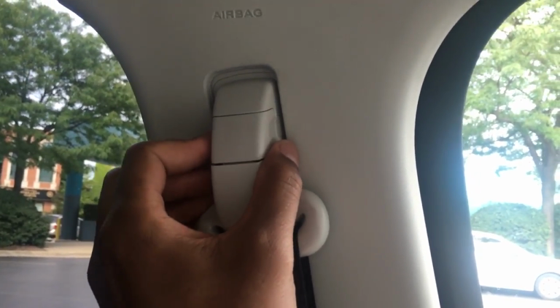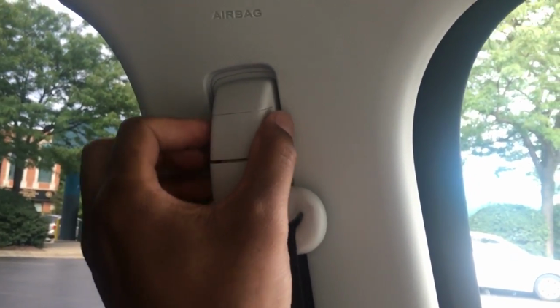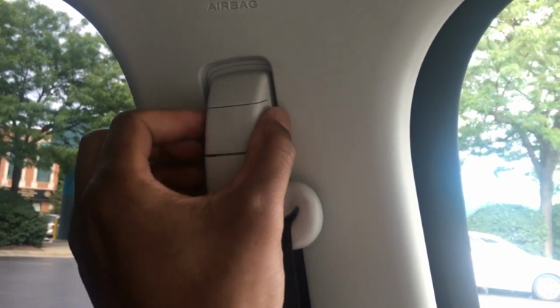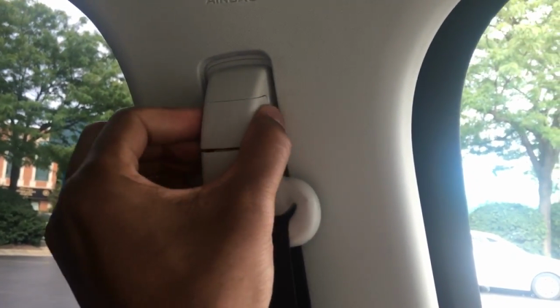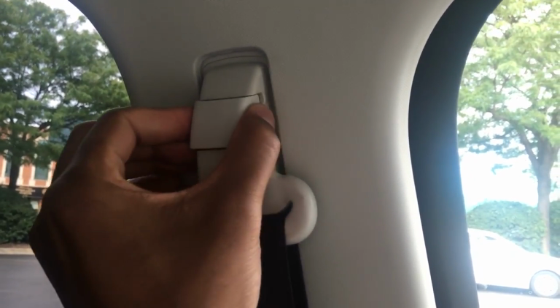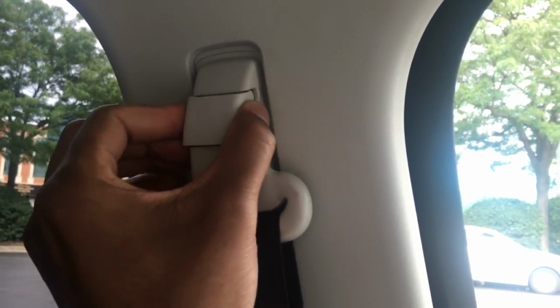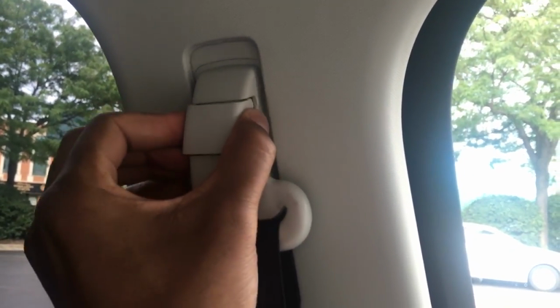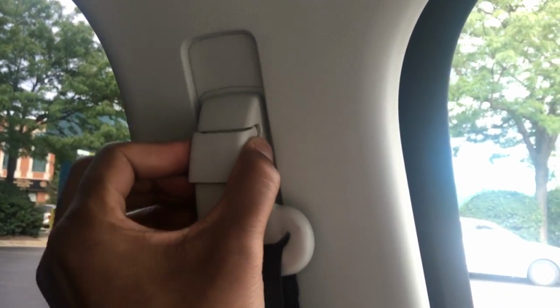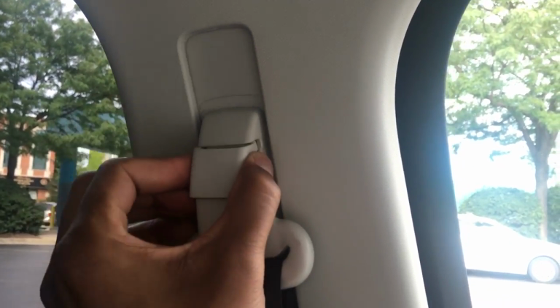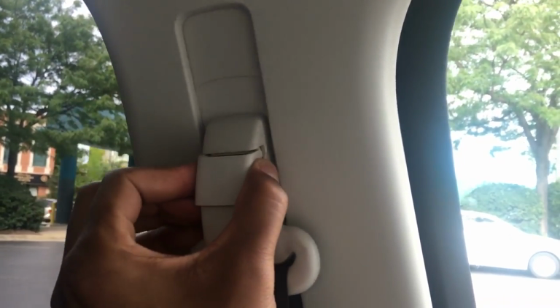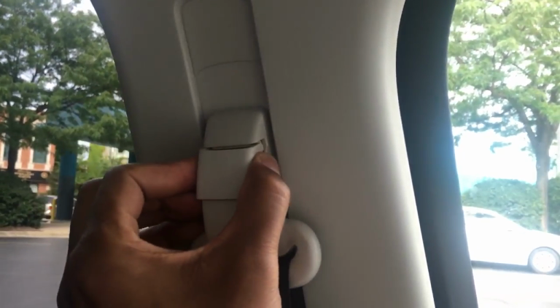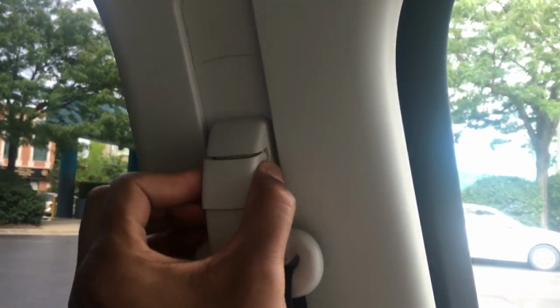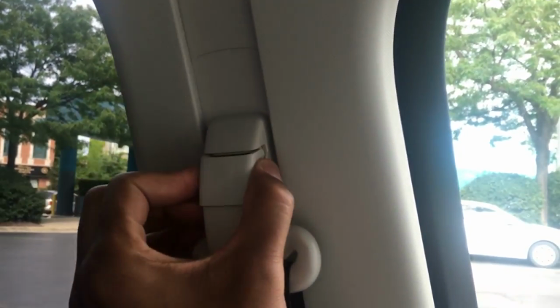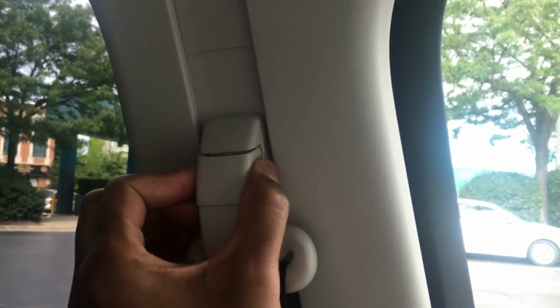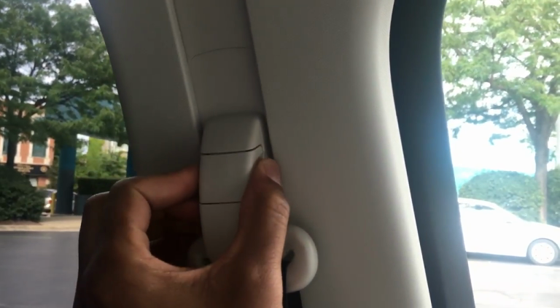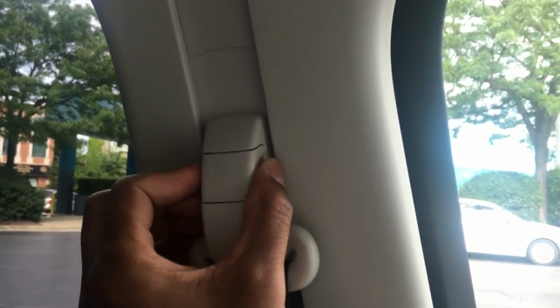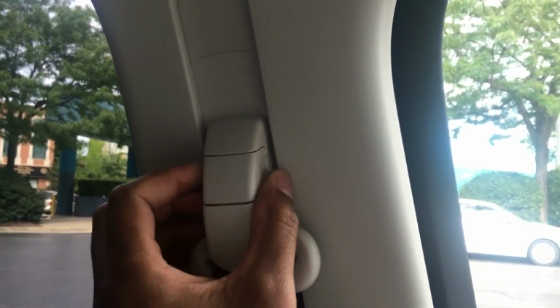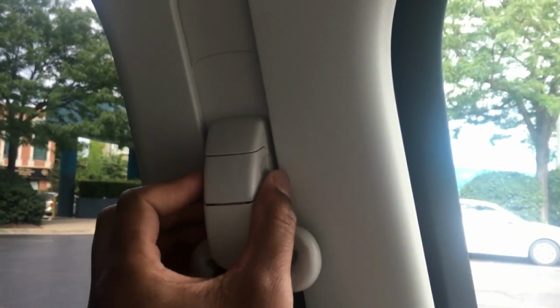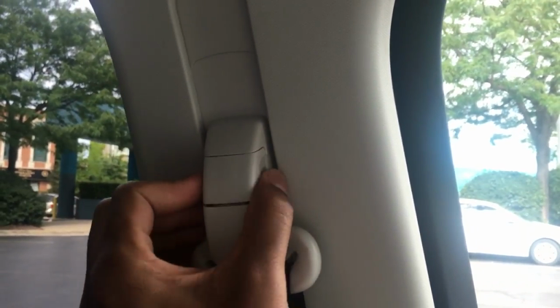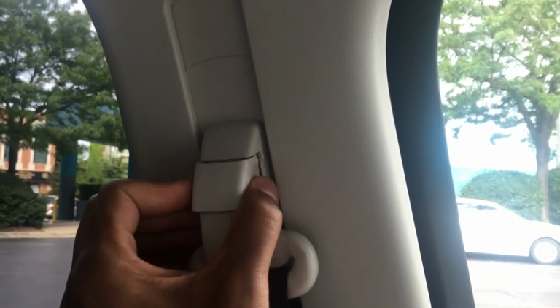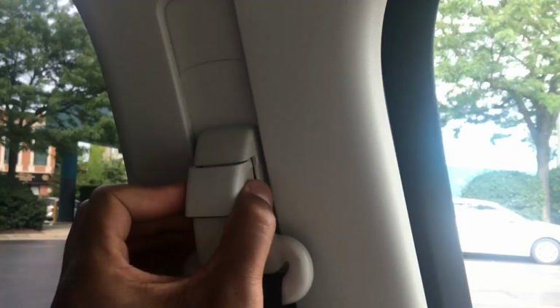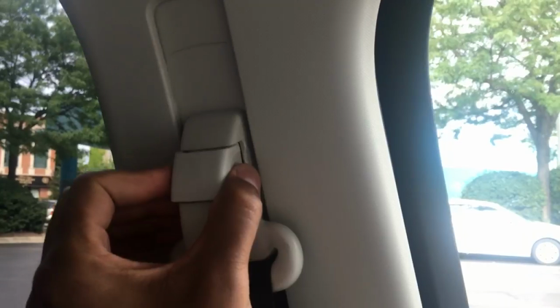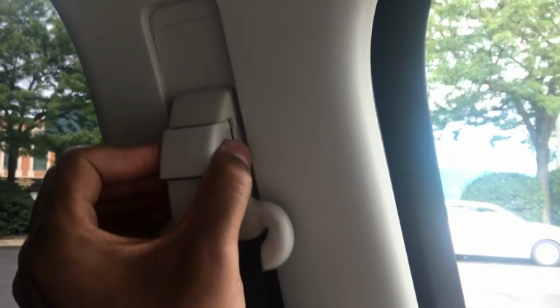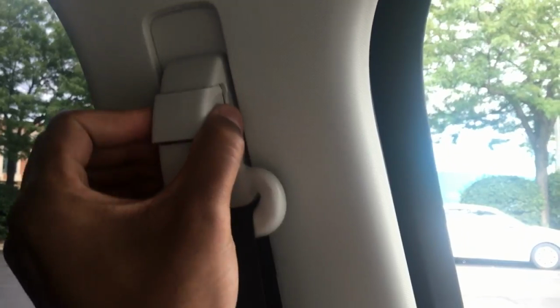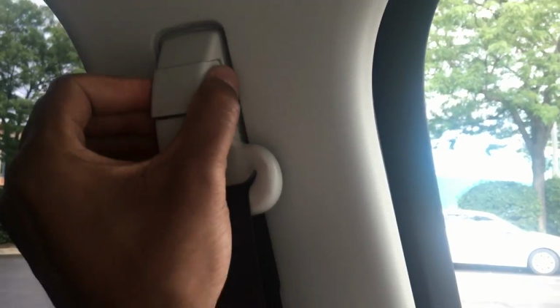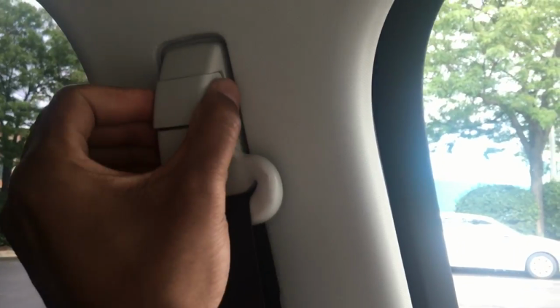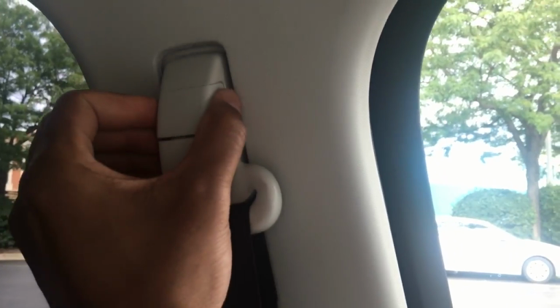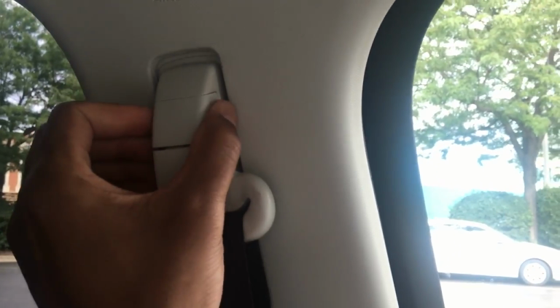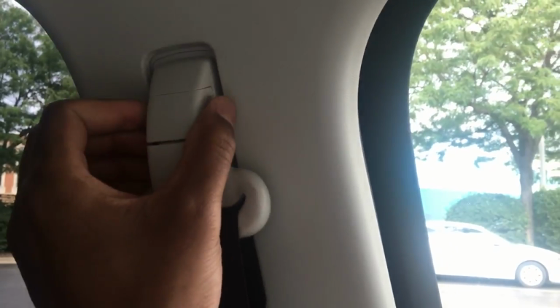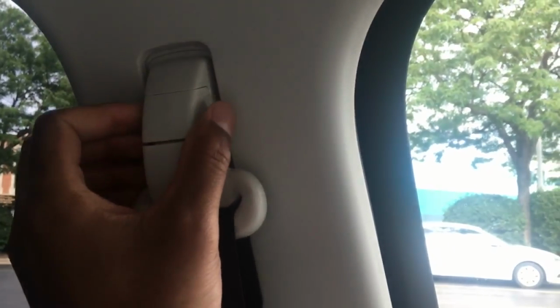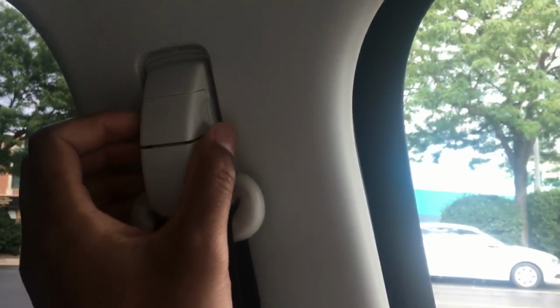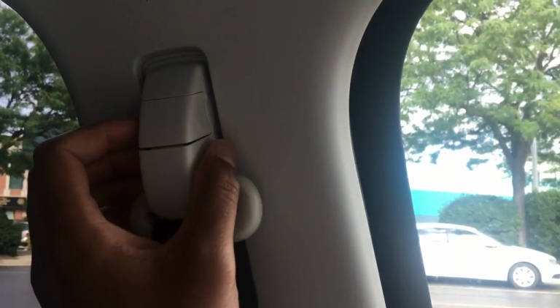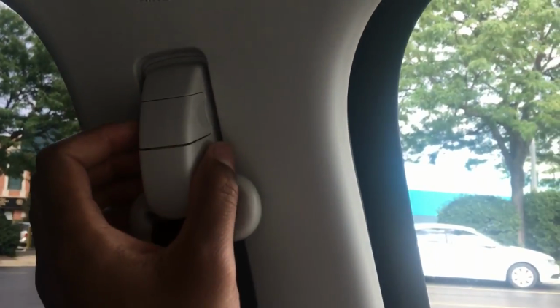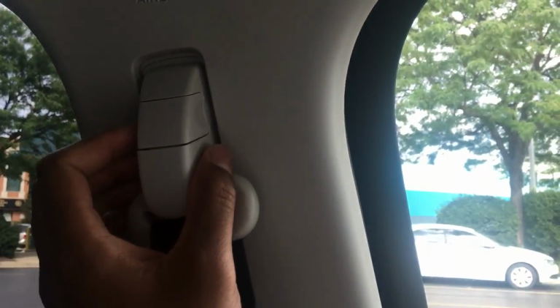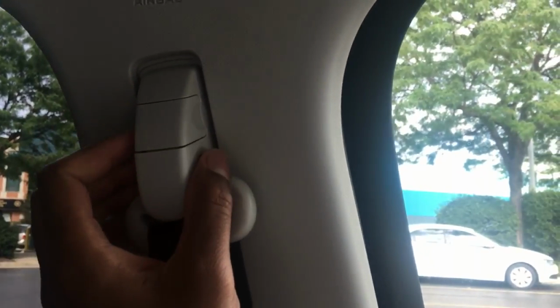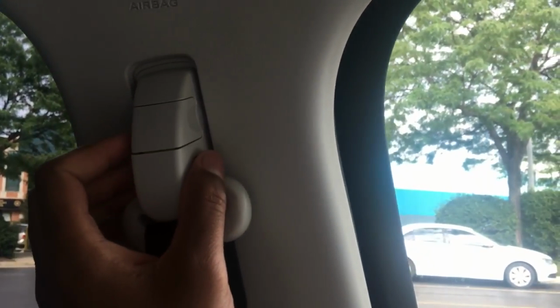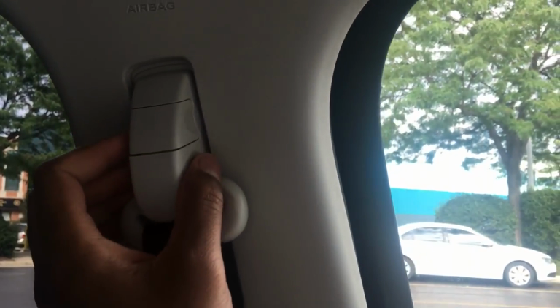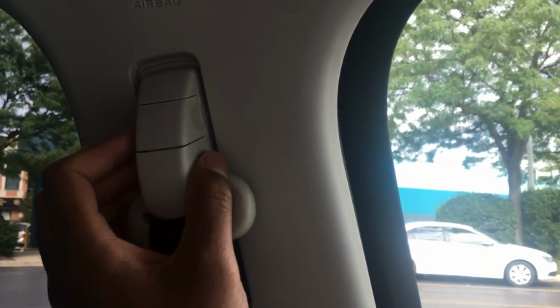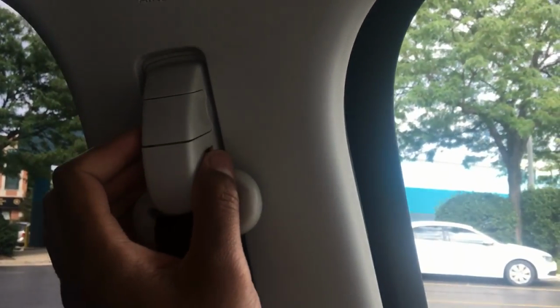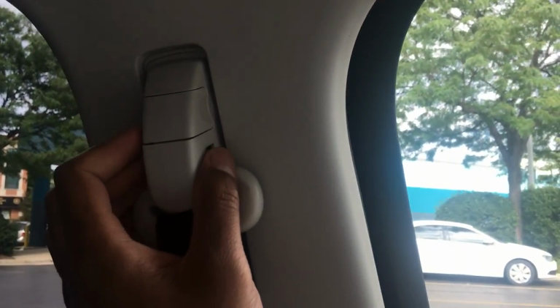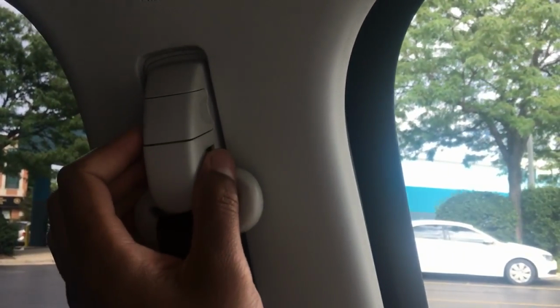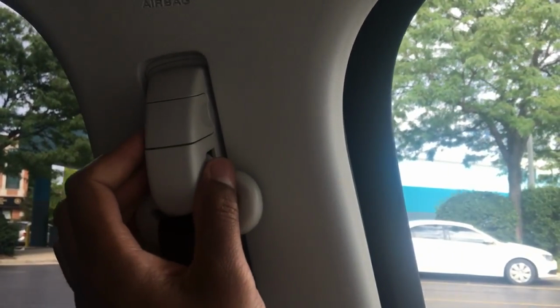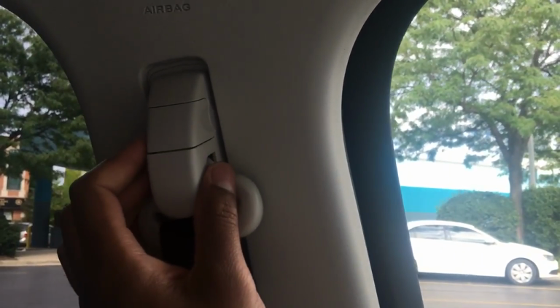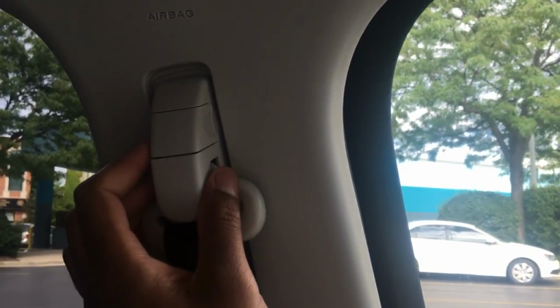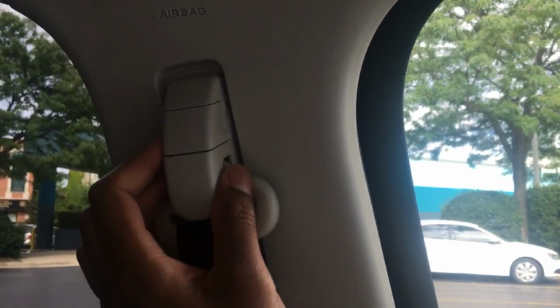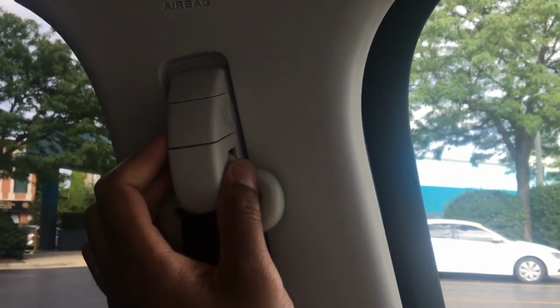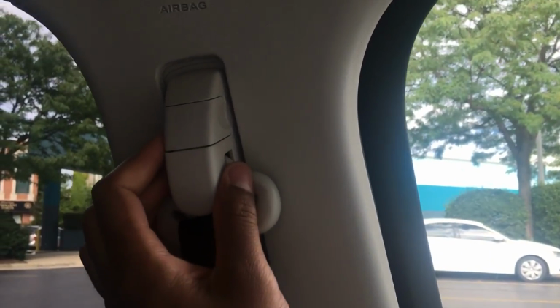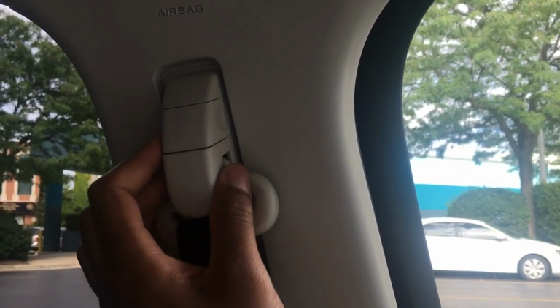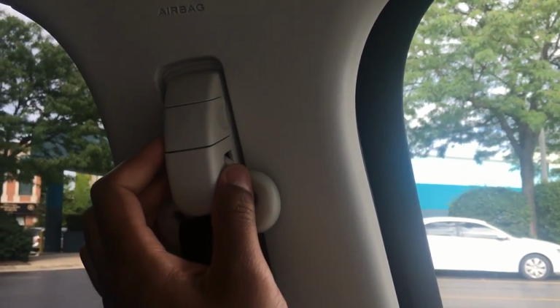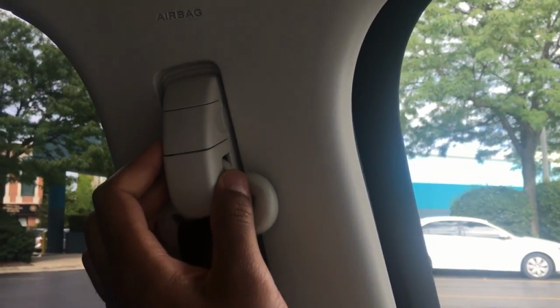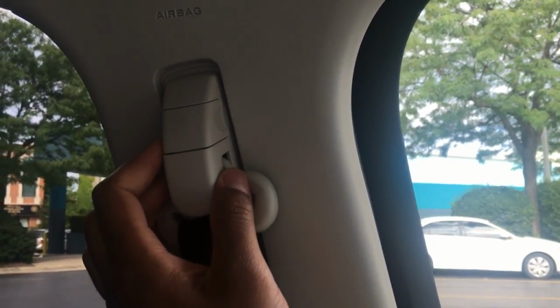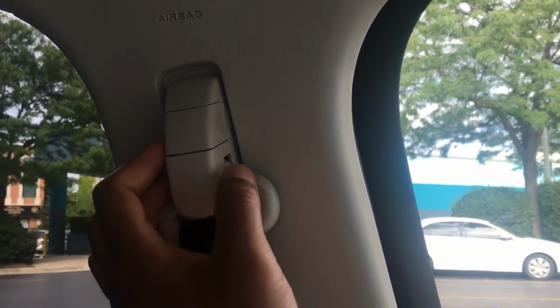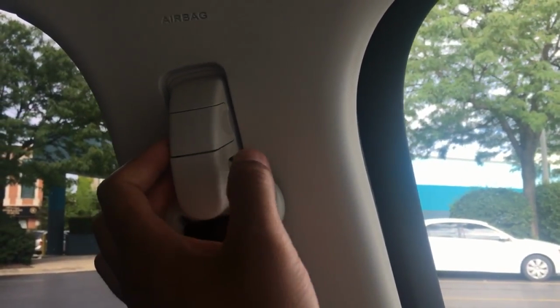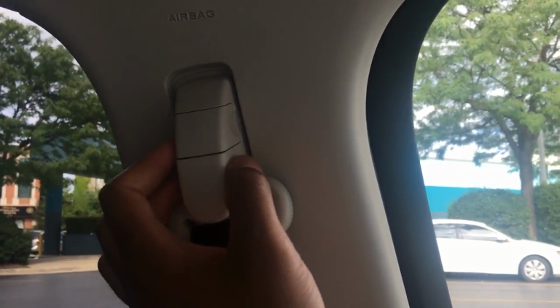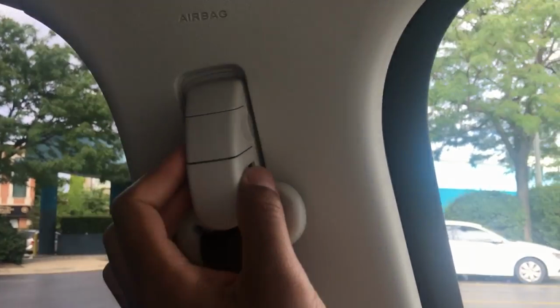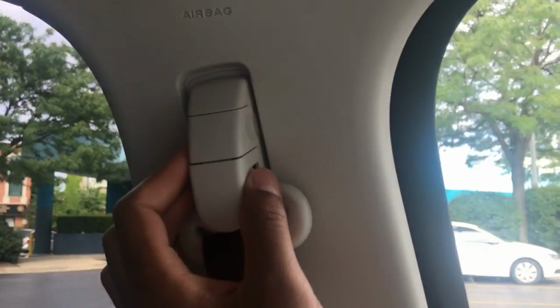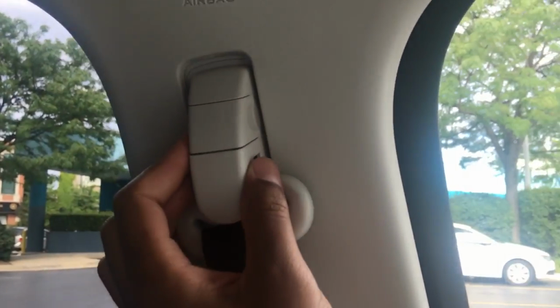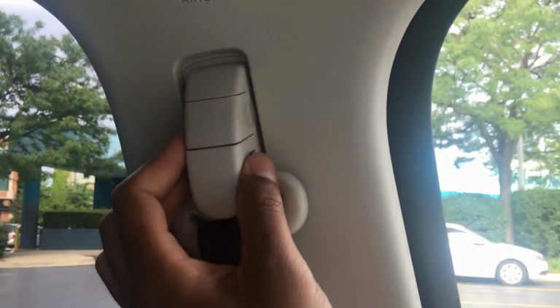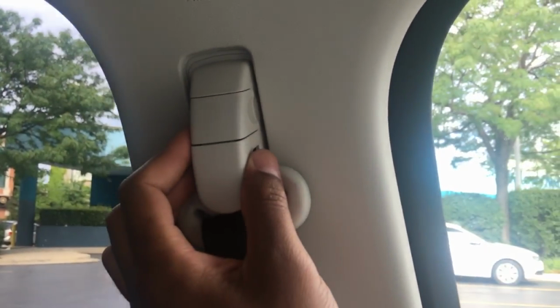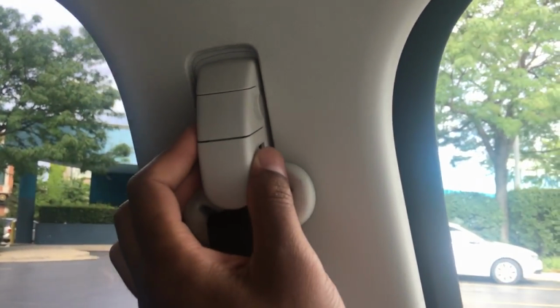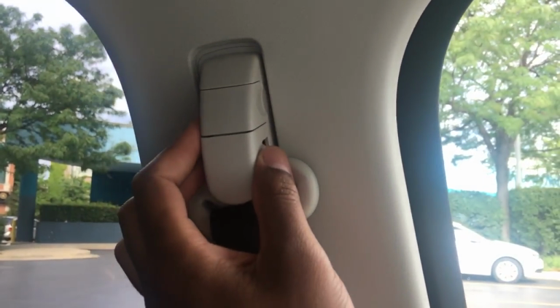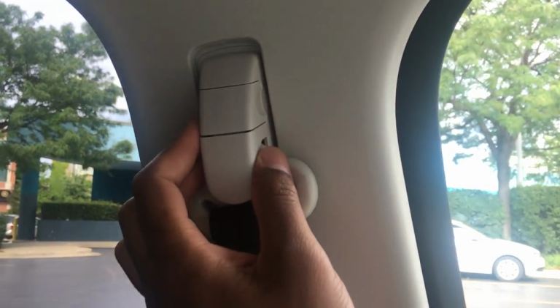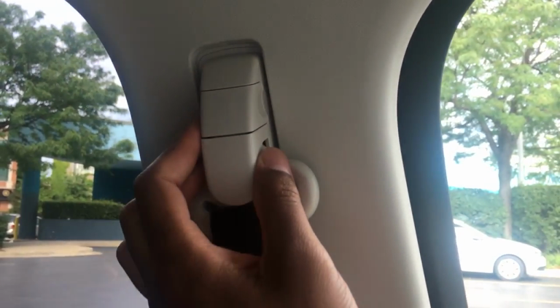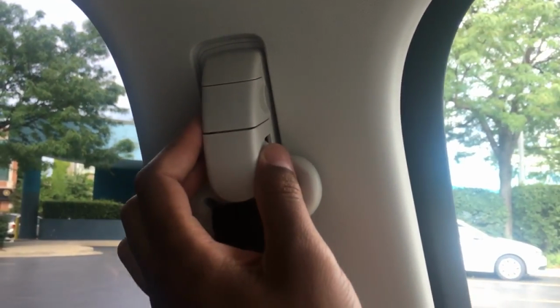And that's how you adjust the height of the seat belt in the 2016 Ford Edge. Thanks a lot. Hit the like button, leave a comment or question. Thank you.